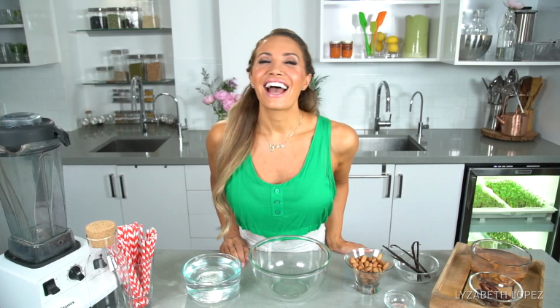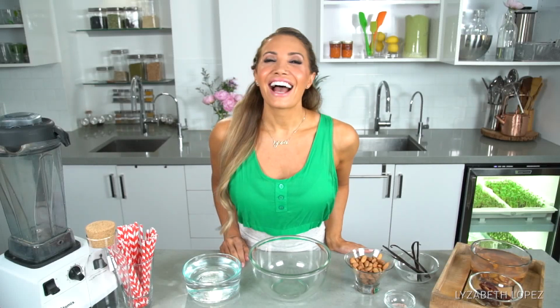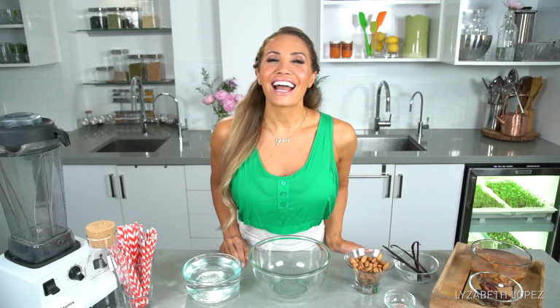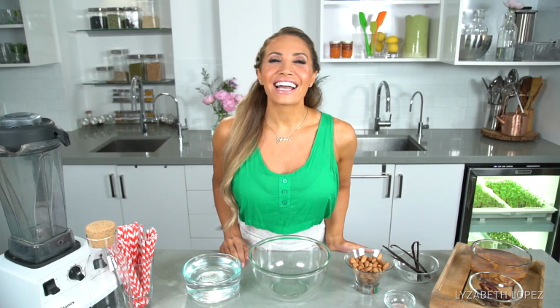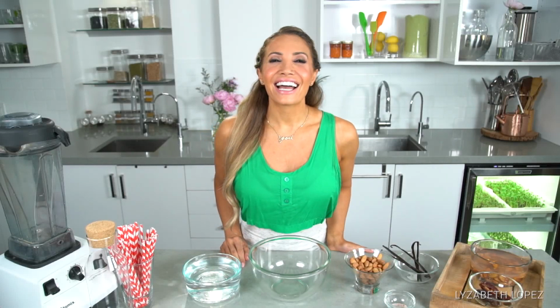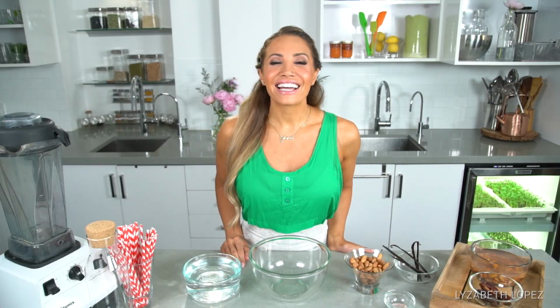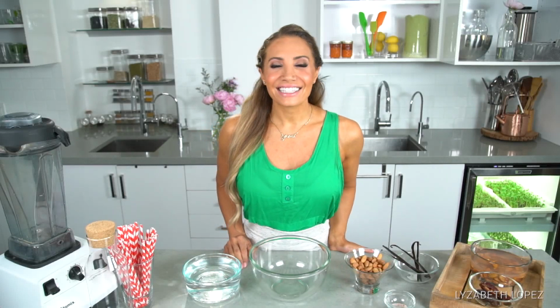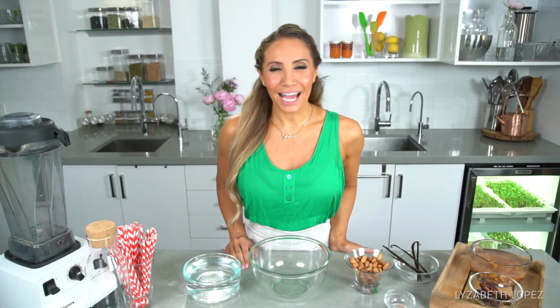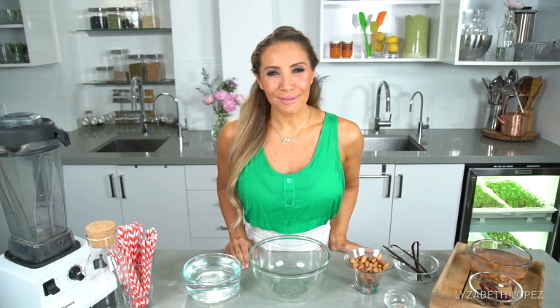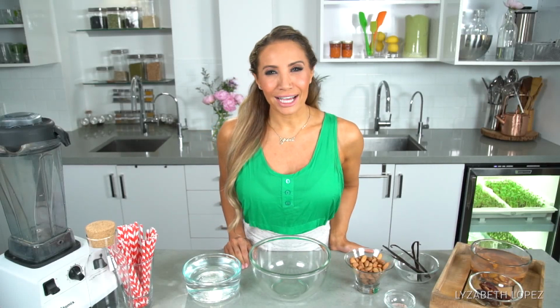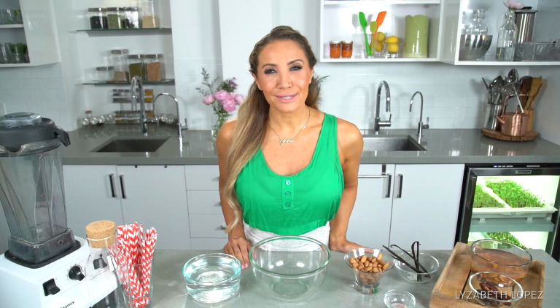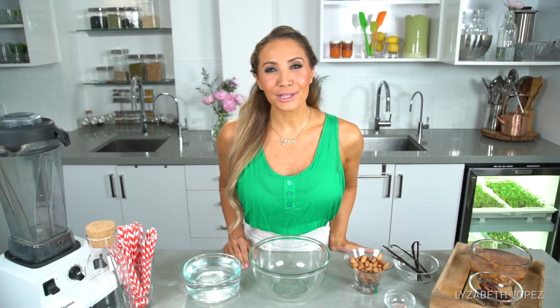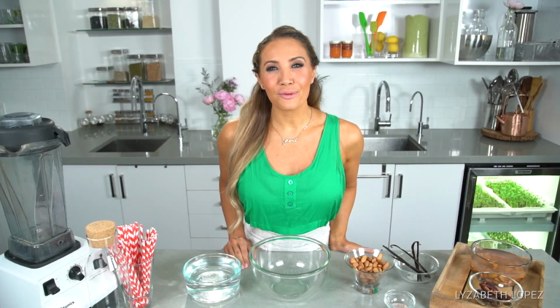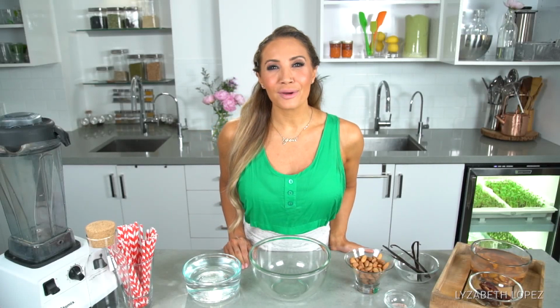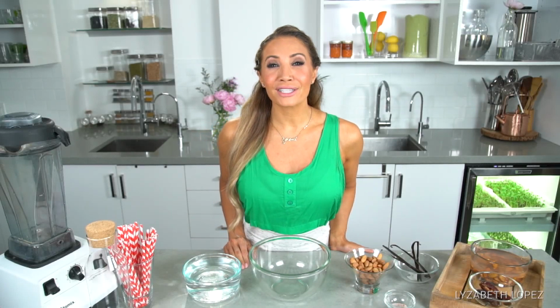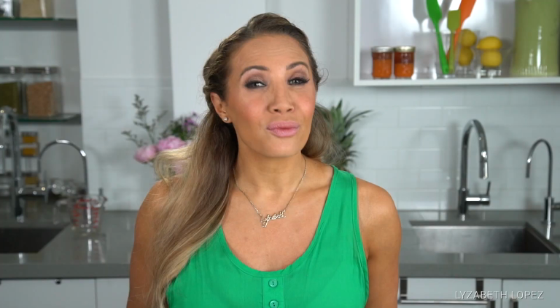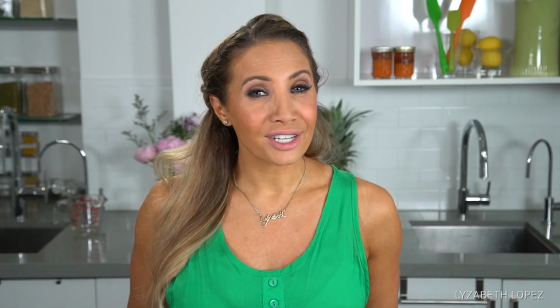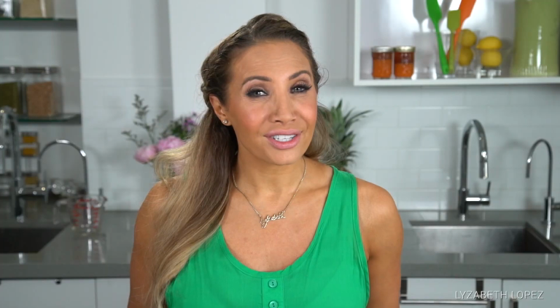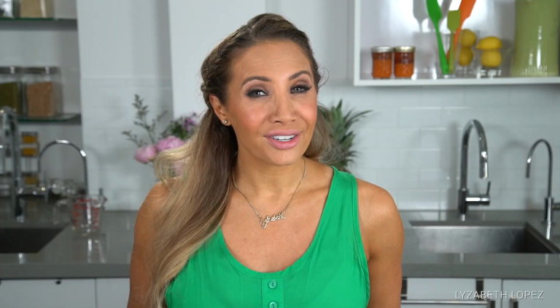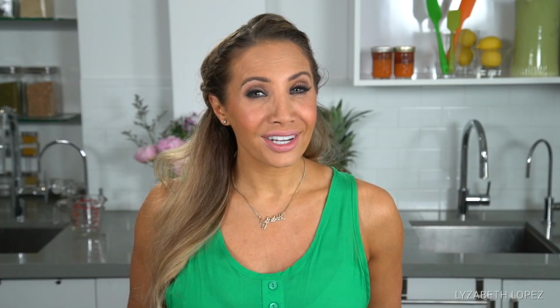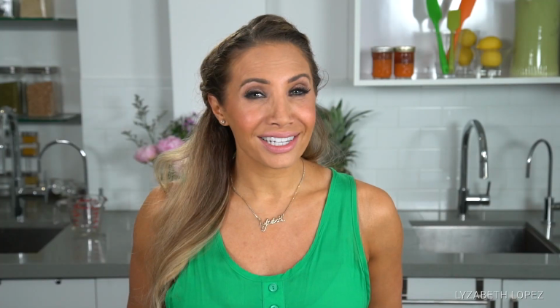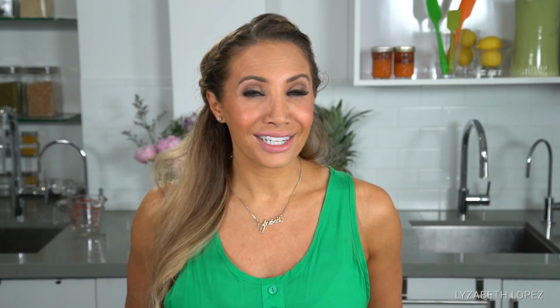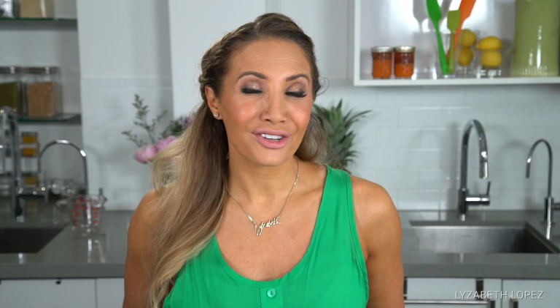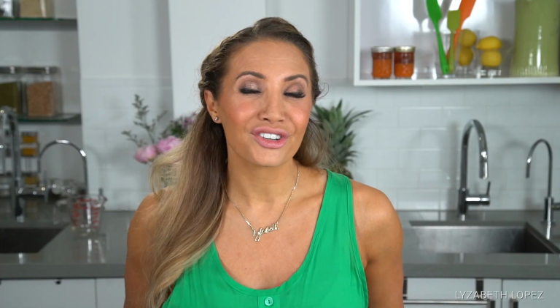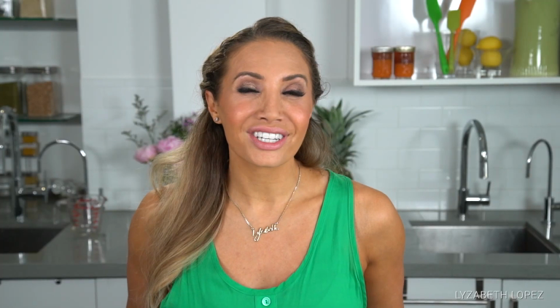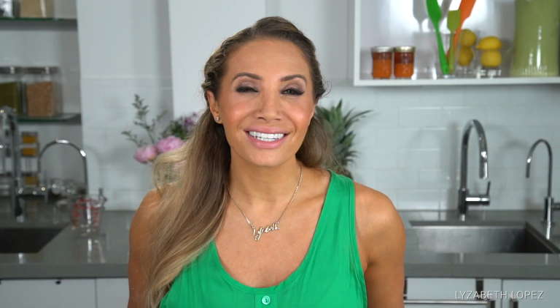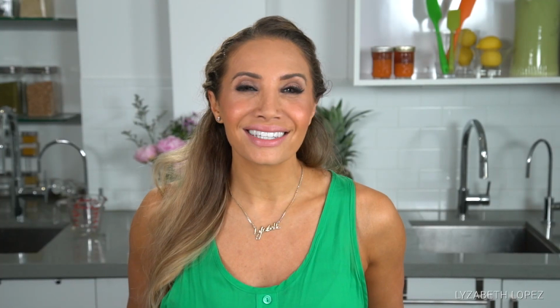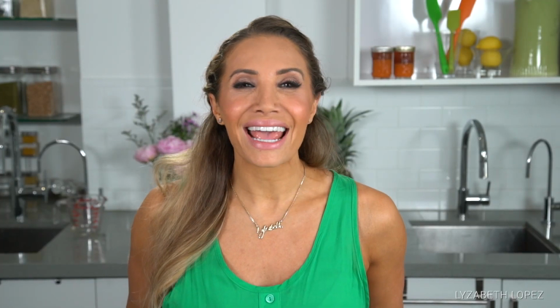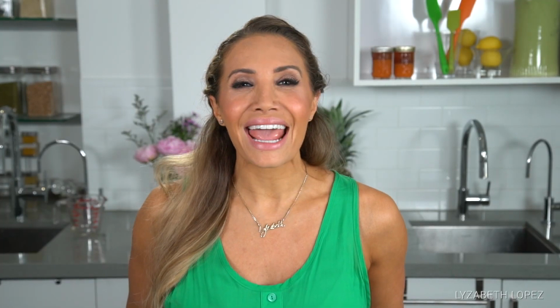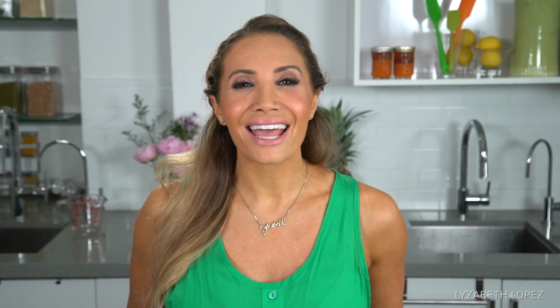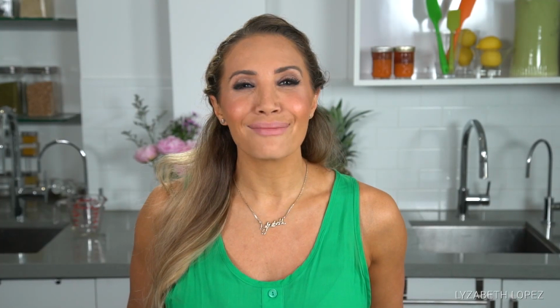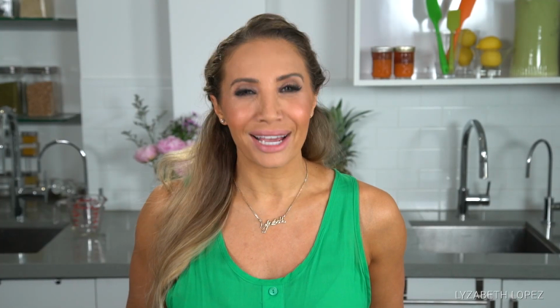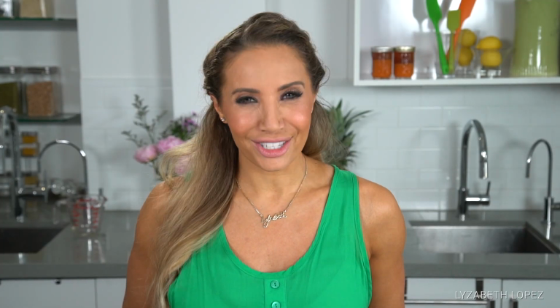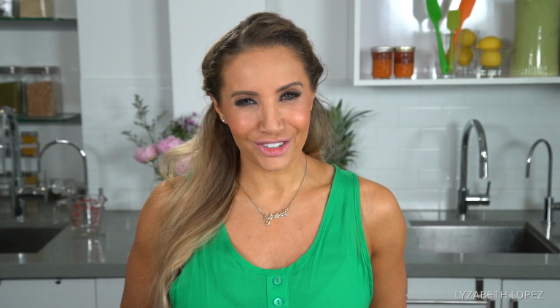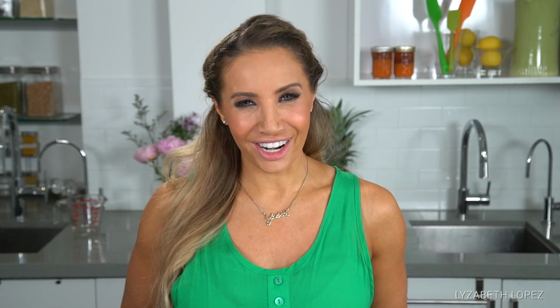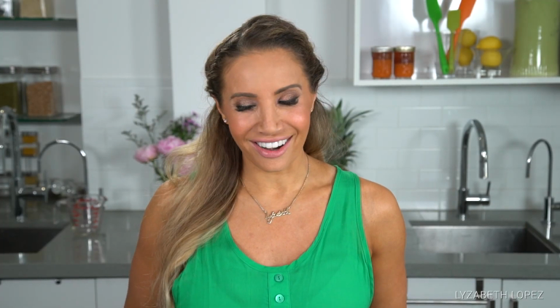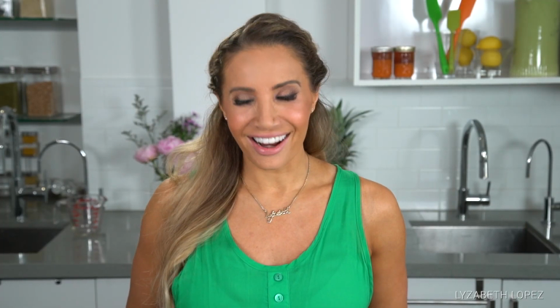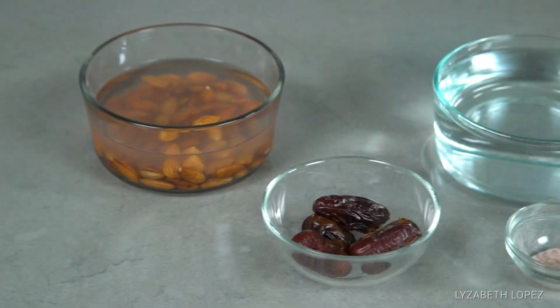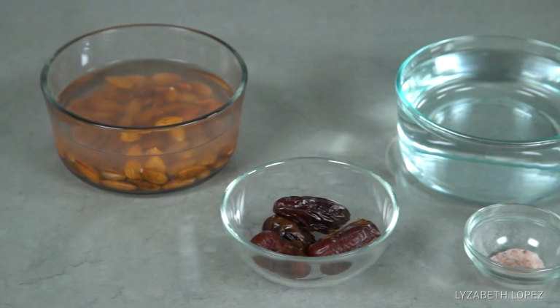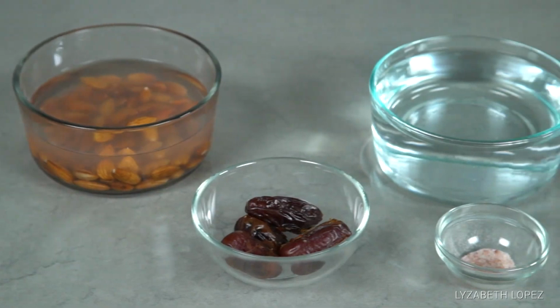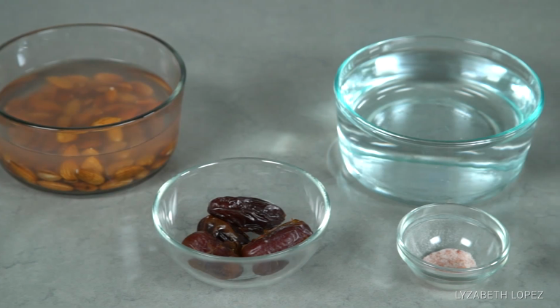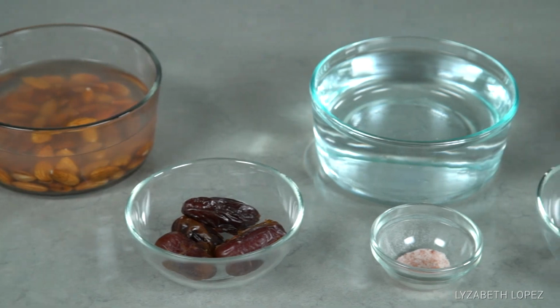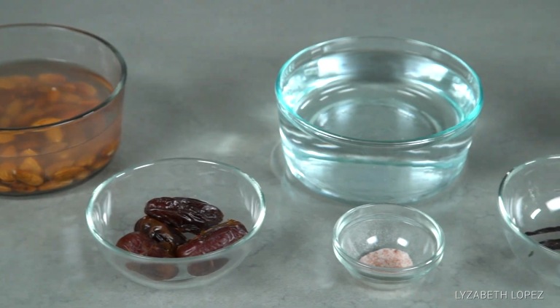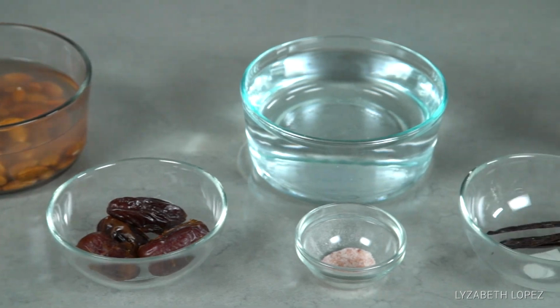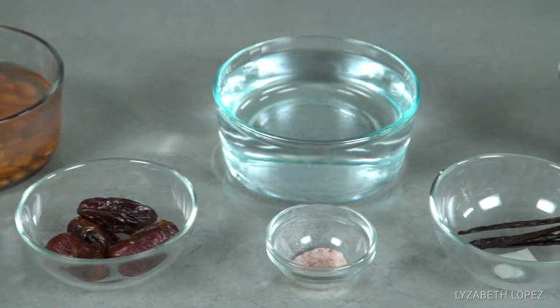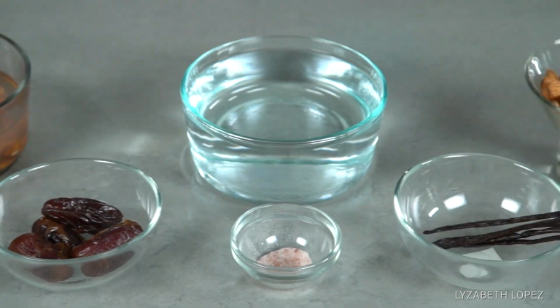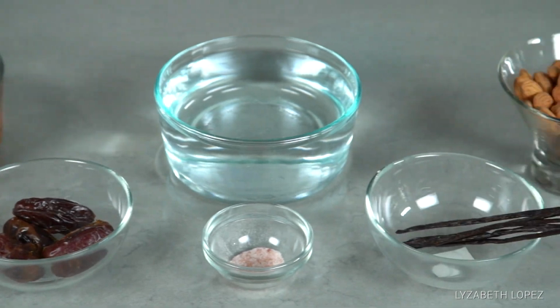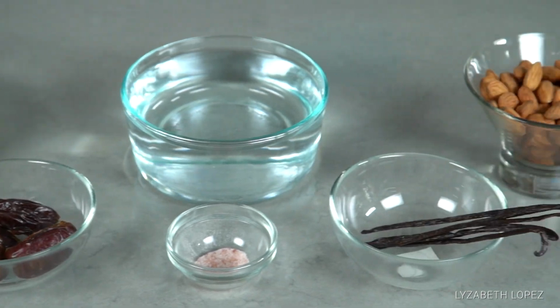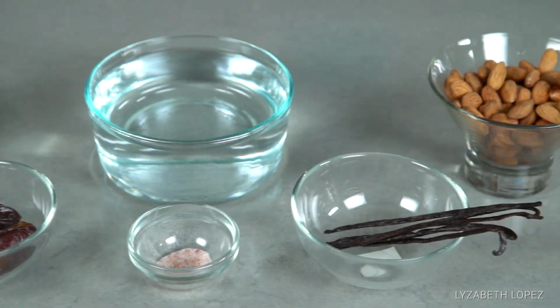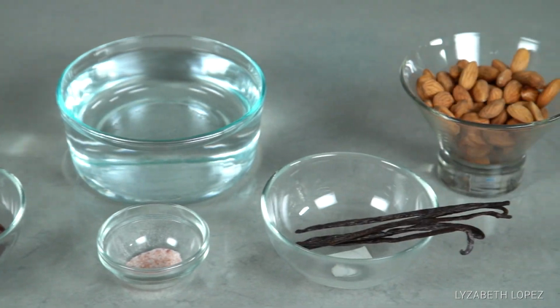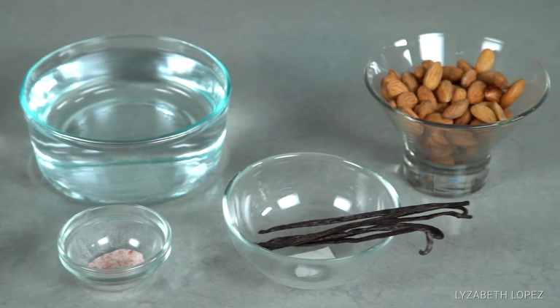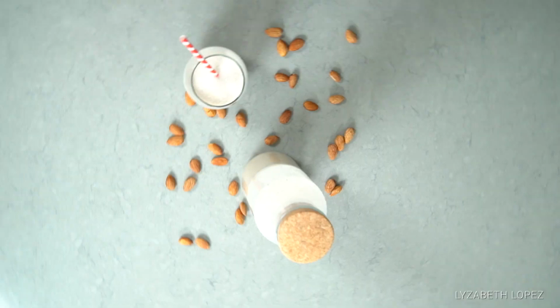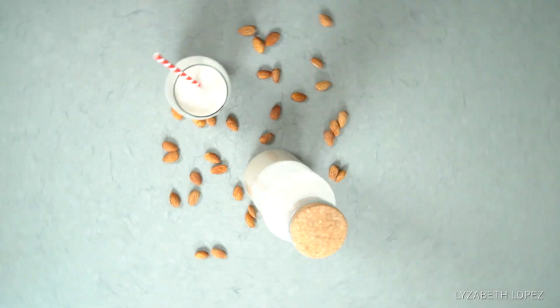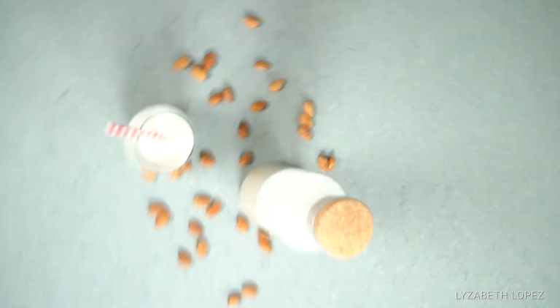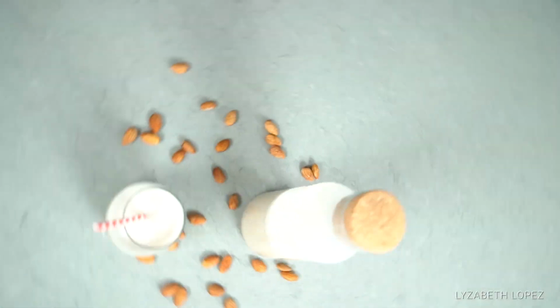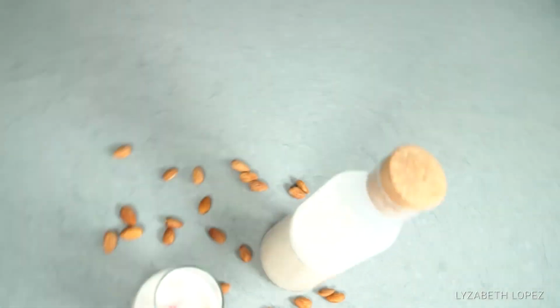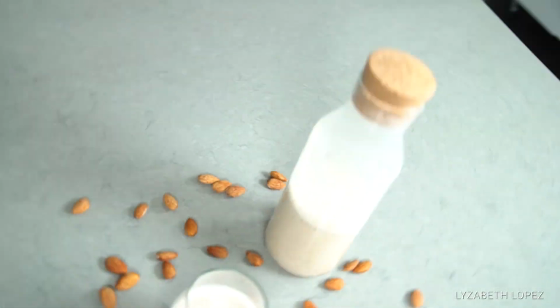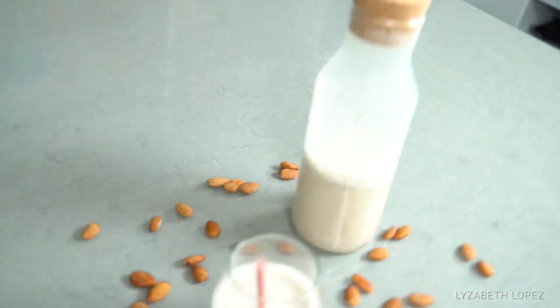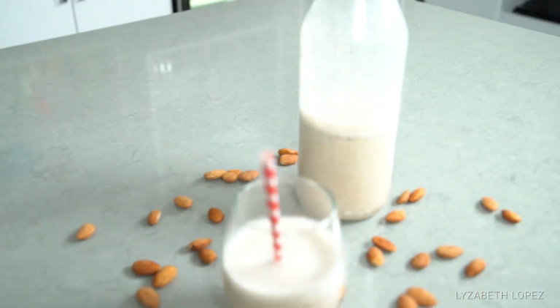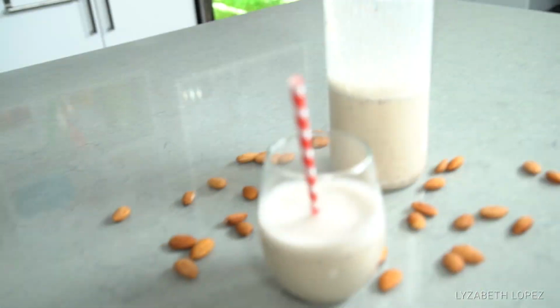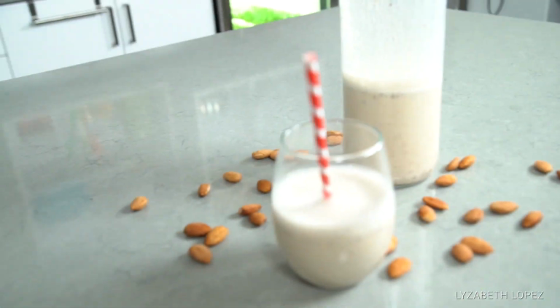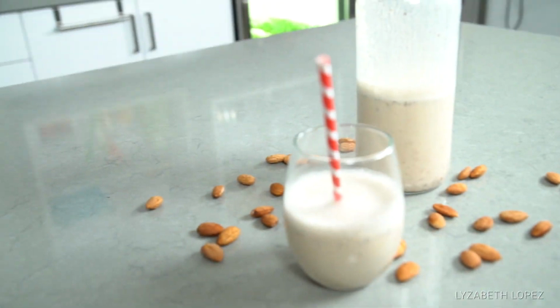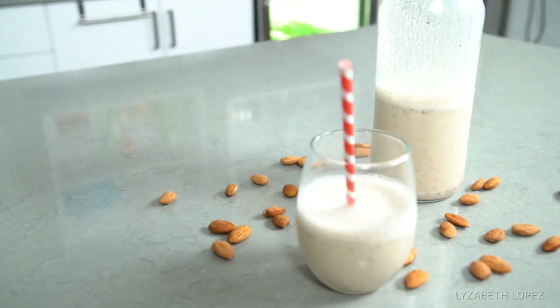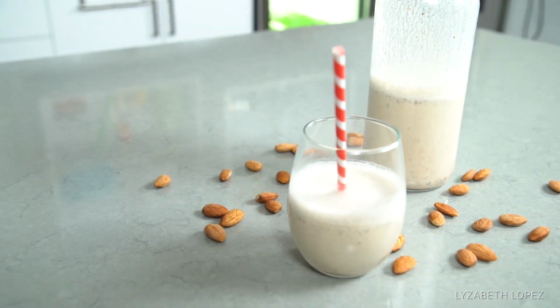Hi guys, I'm Elizabeth Lopez, registered holistic nutritionist and master trainer. I'm going to show you an awesome recipe today — it is for almond milk.